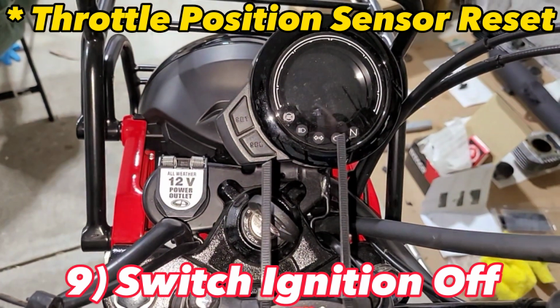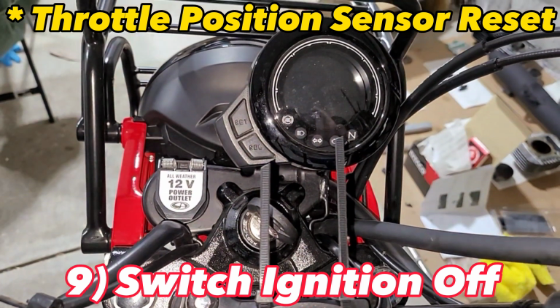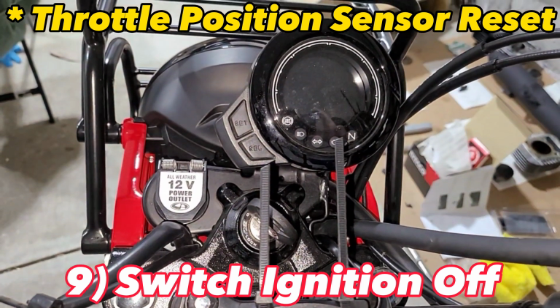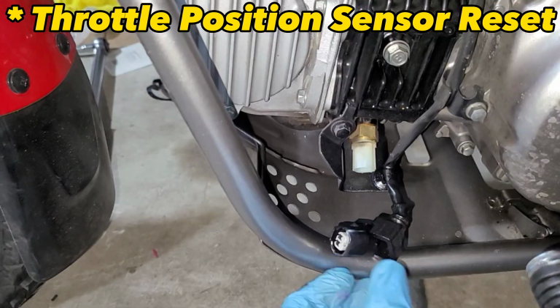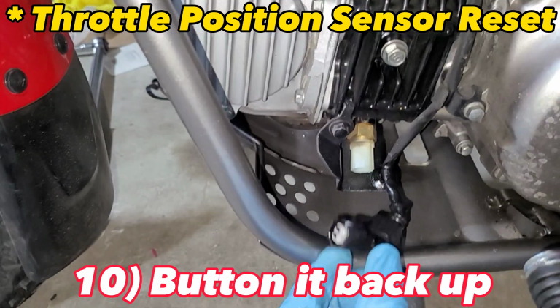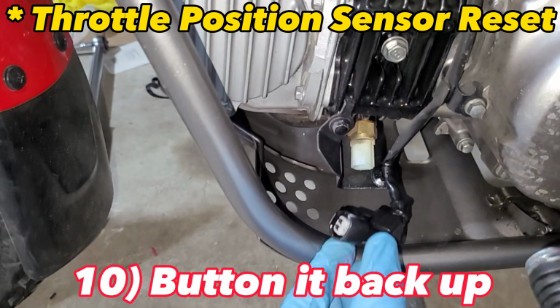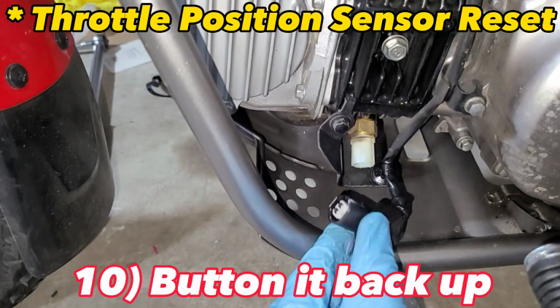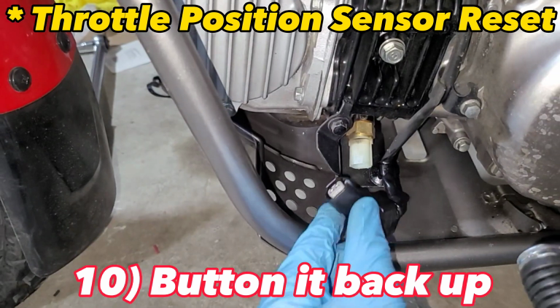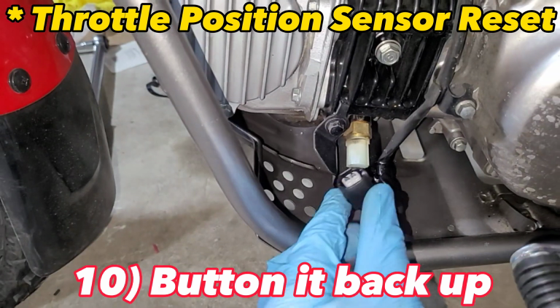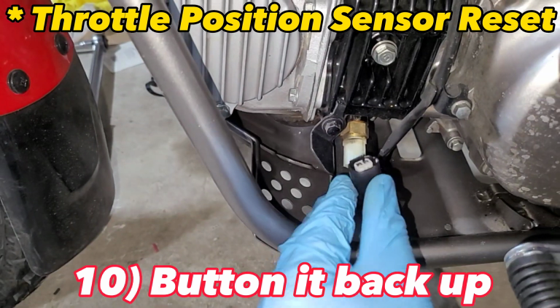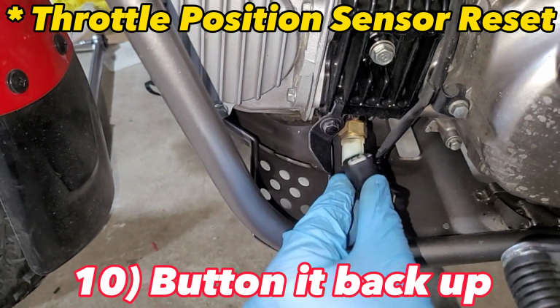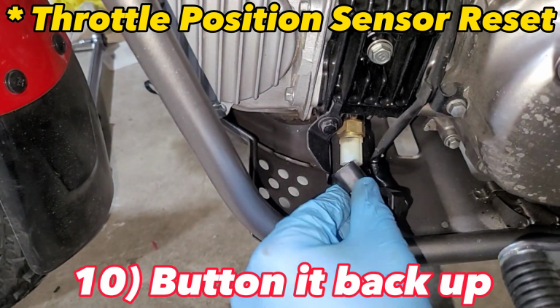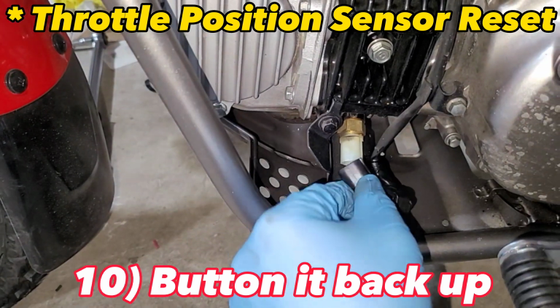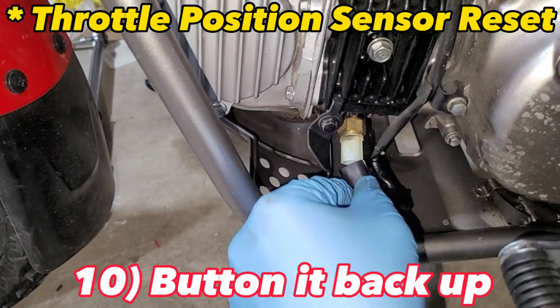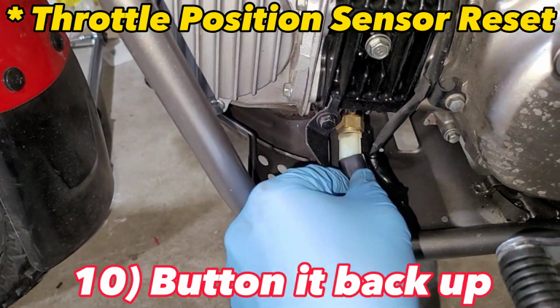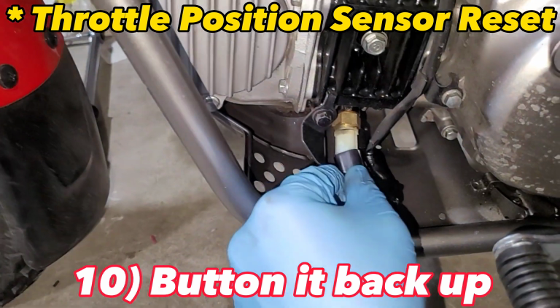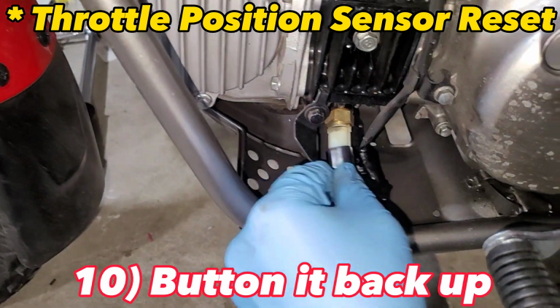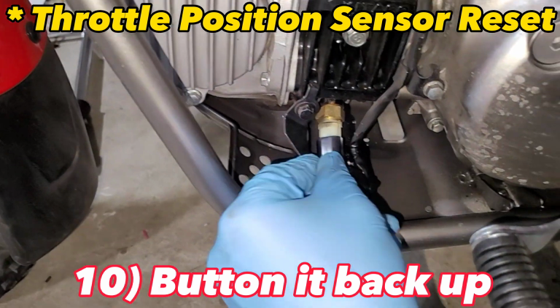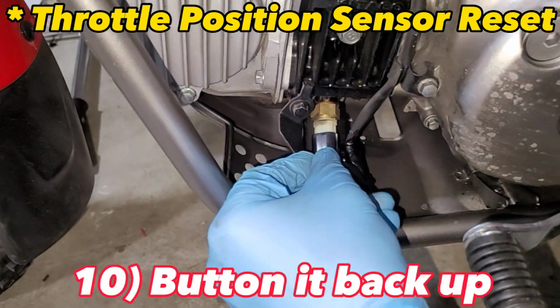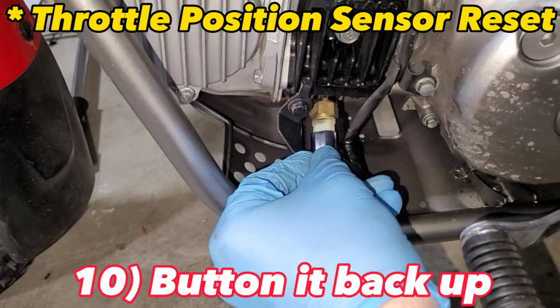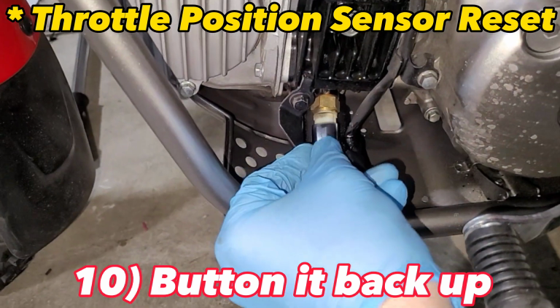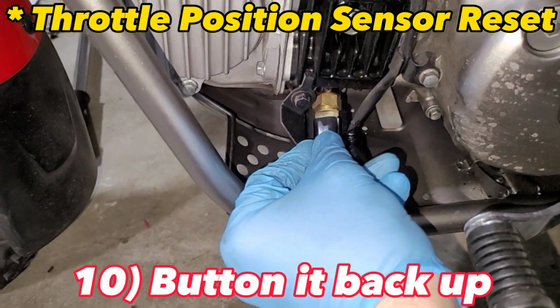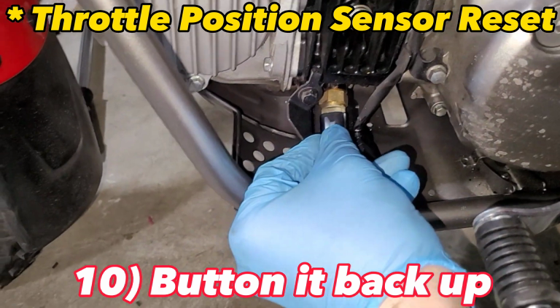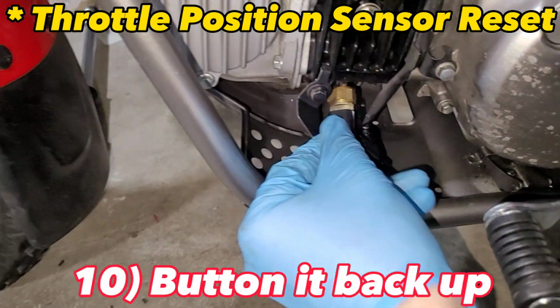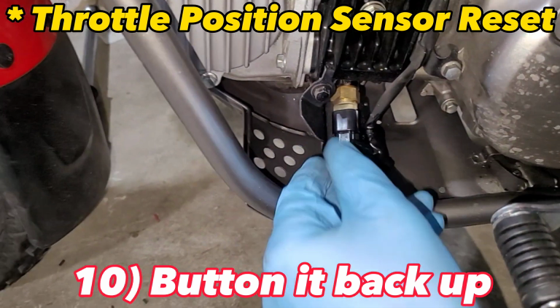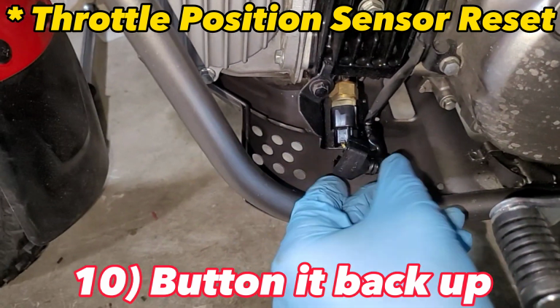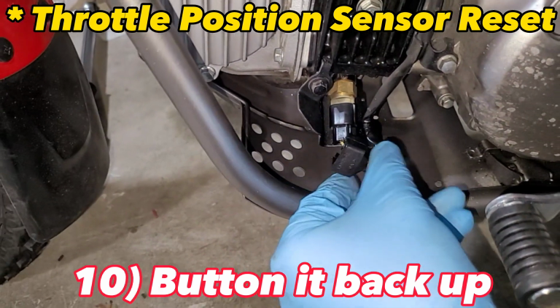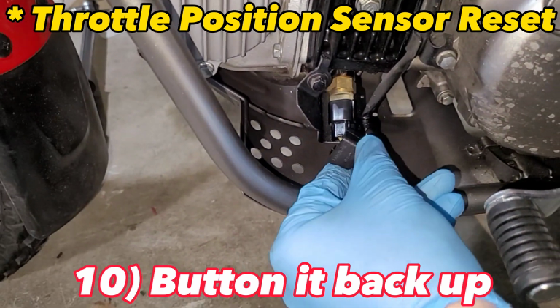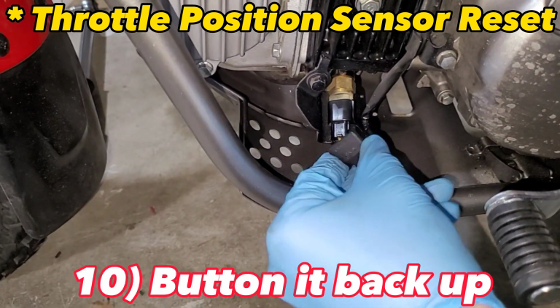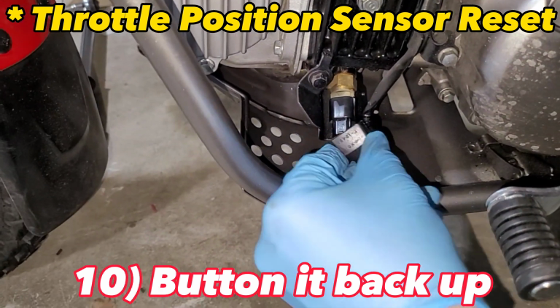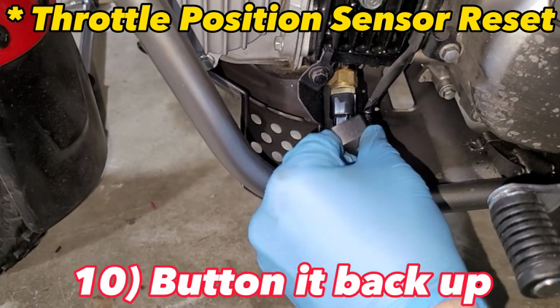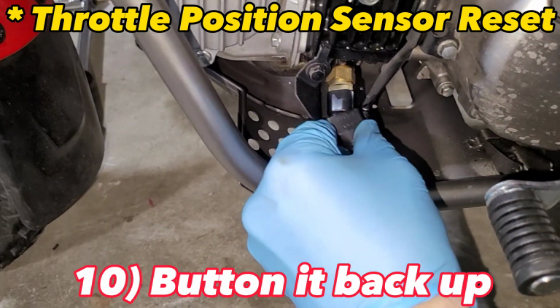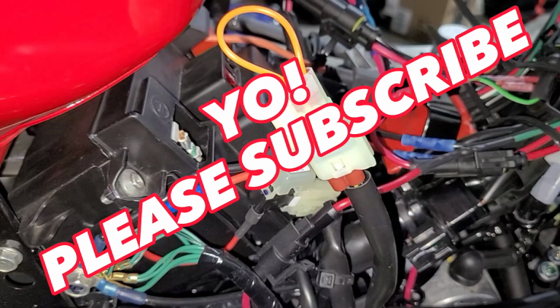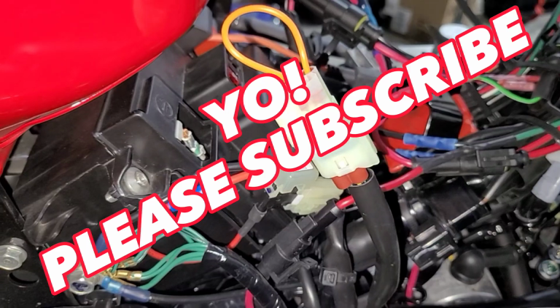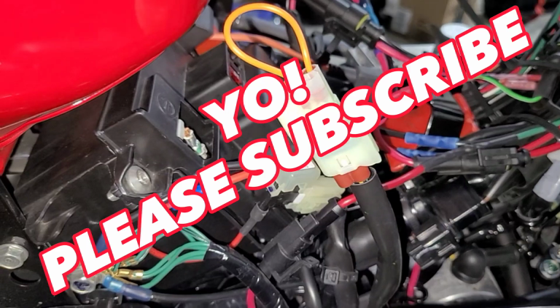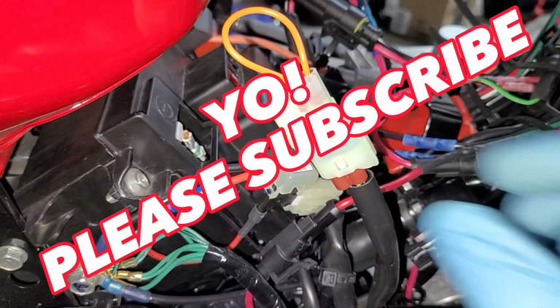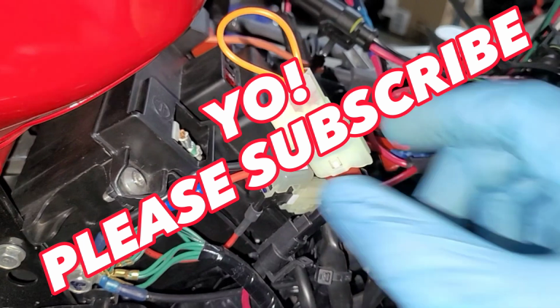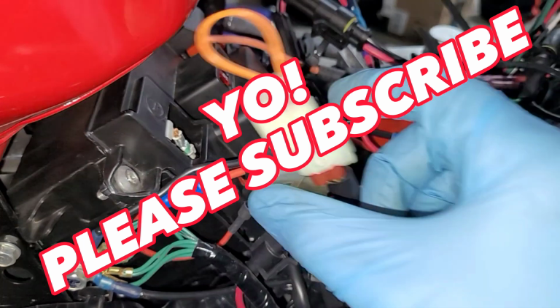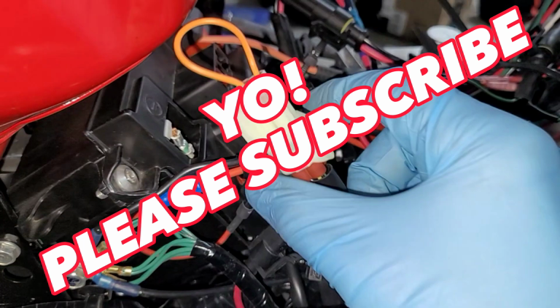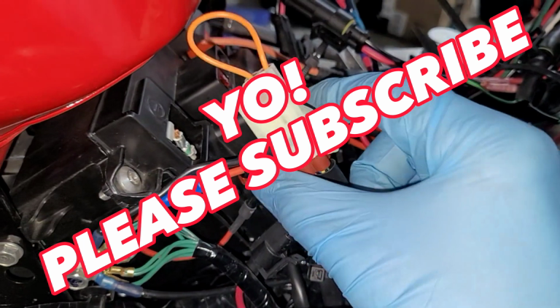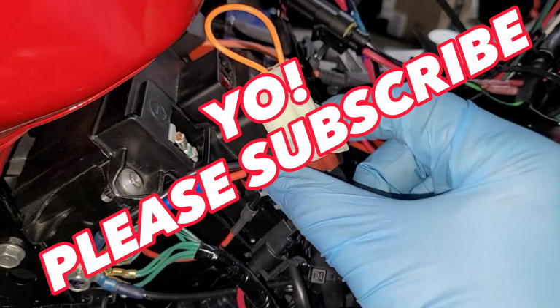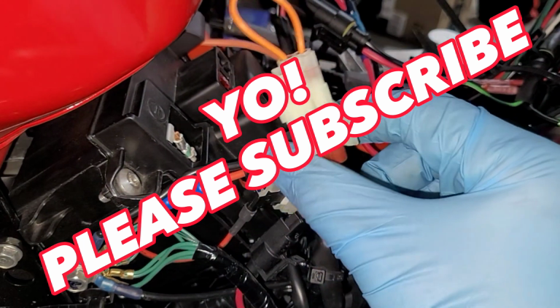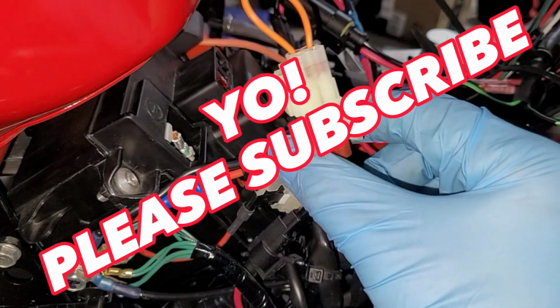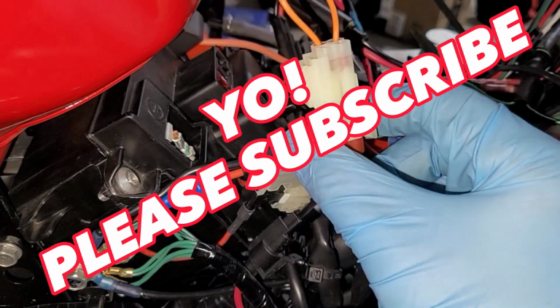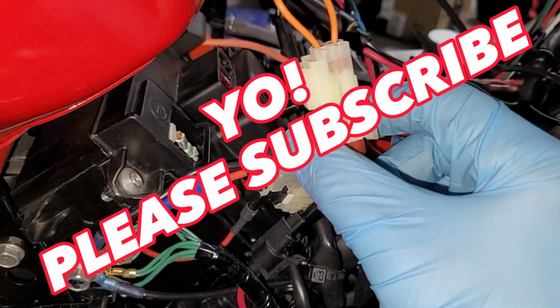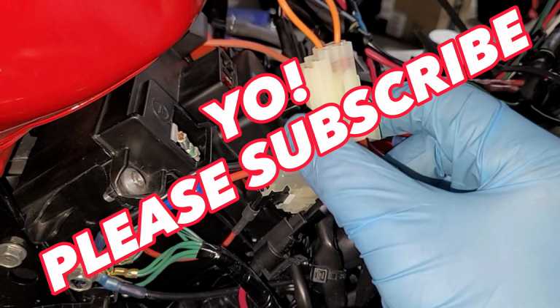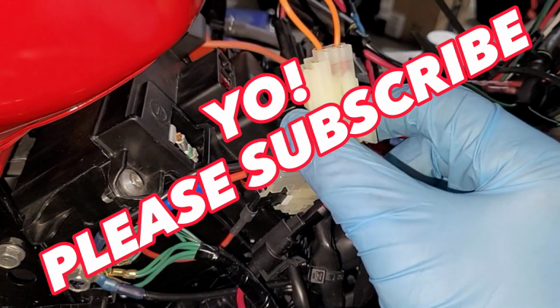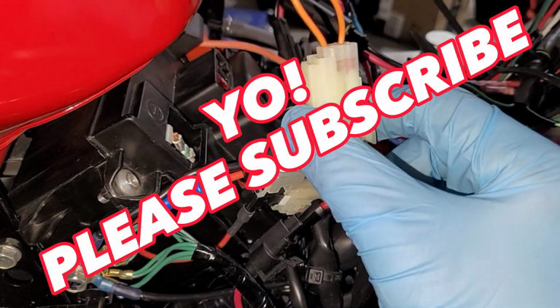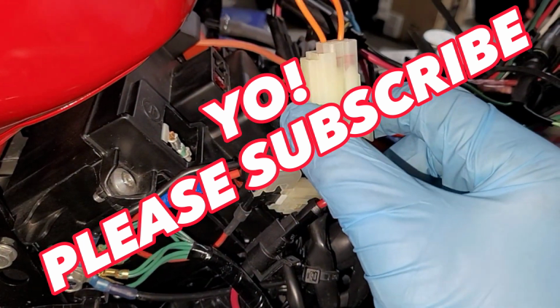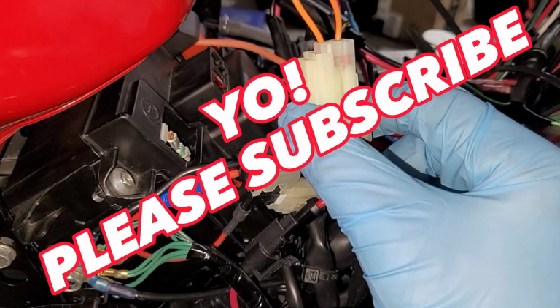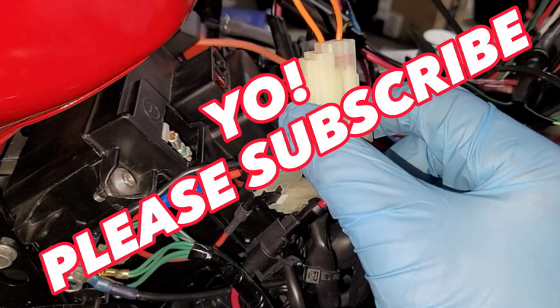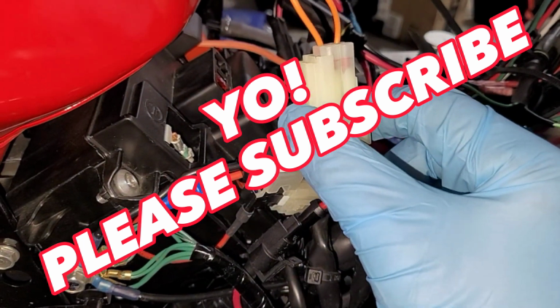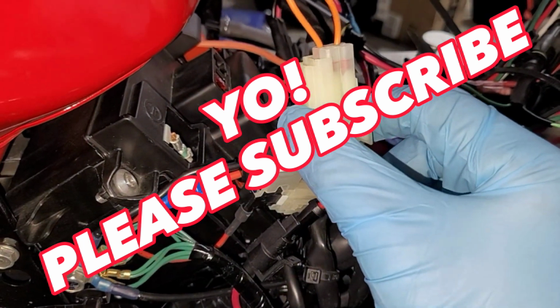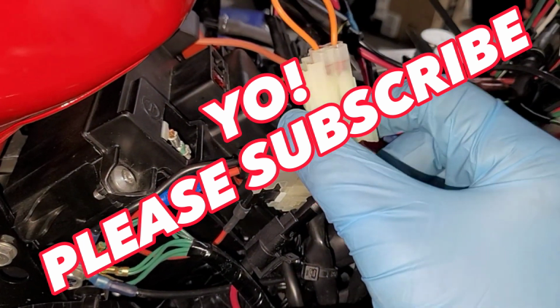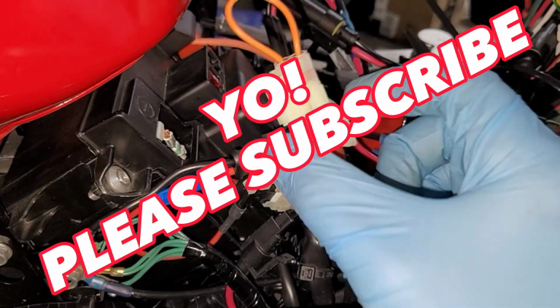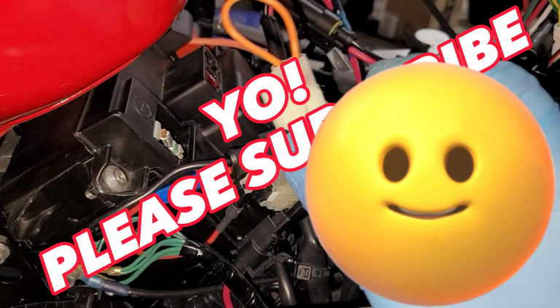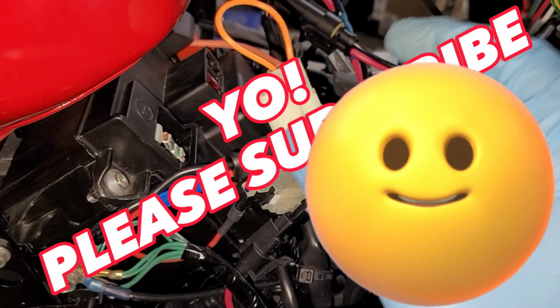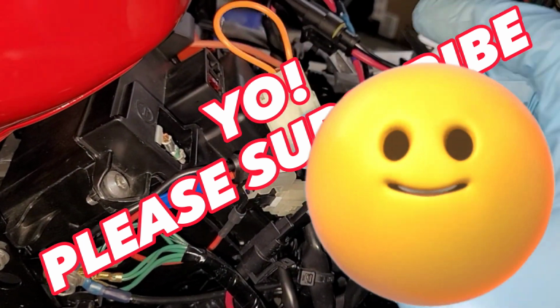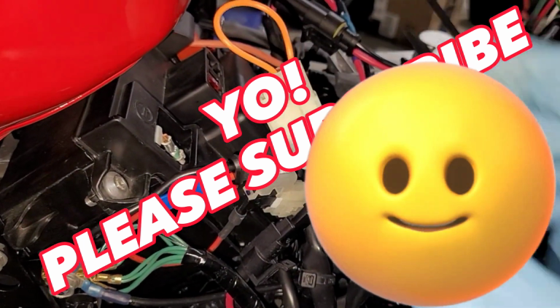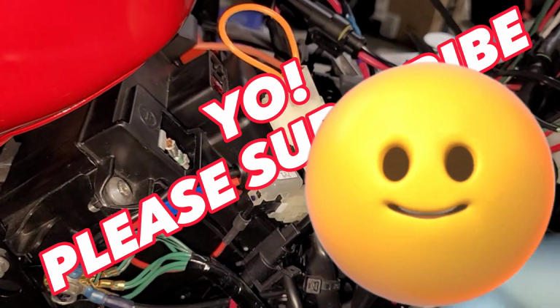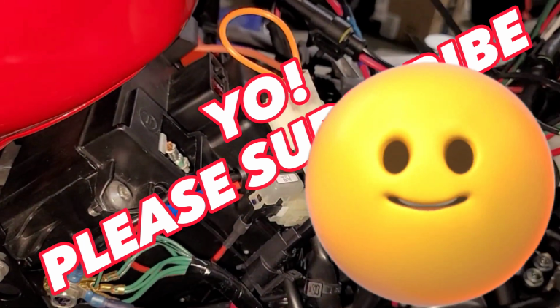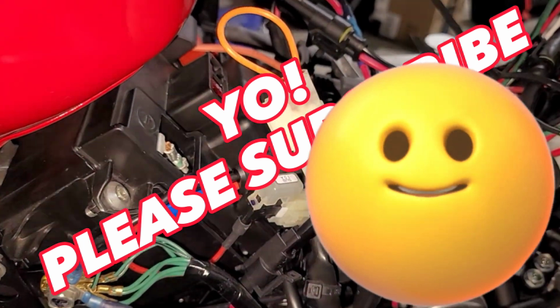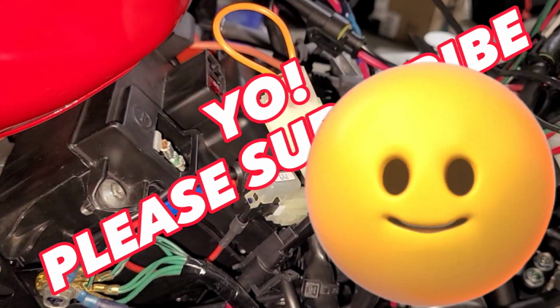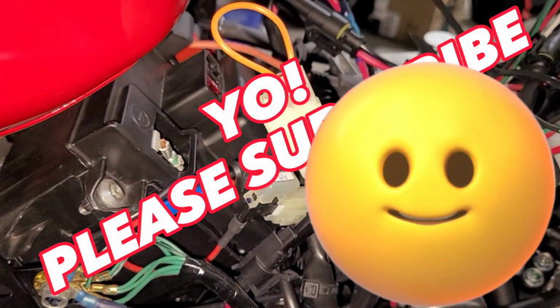Connect your oil temperature sensor back on and replace the cover. The last step is to remove the SCS connector and put the cover back on.